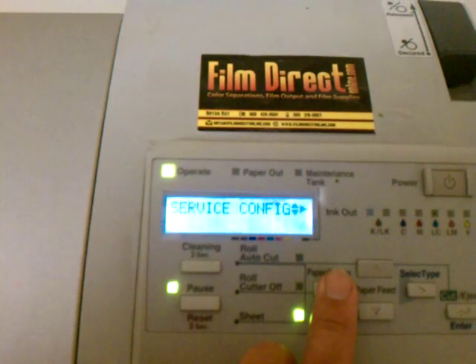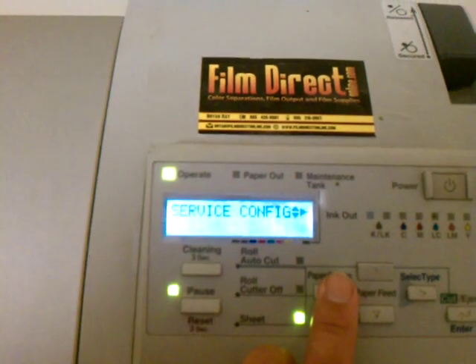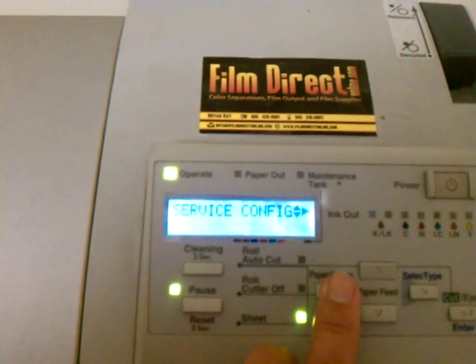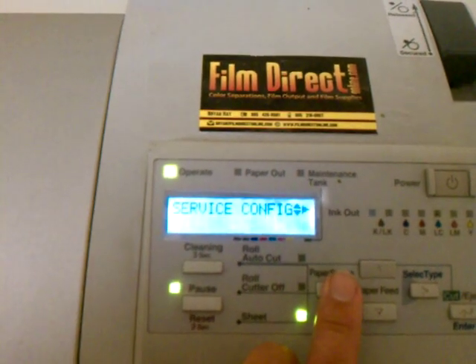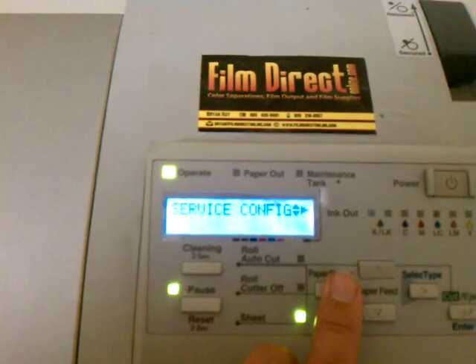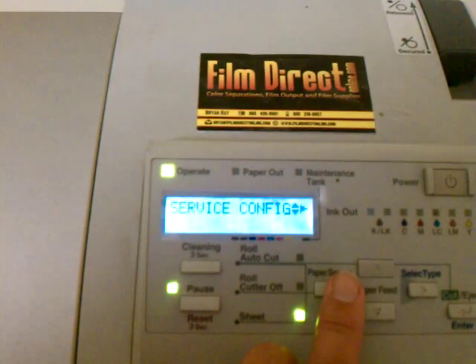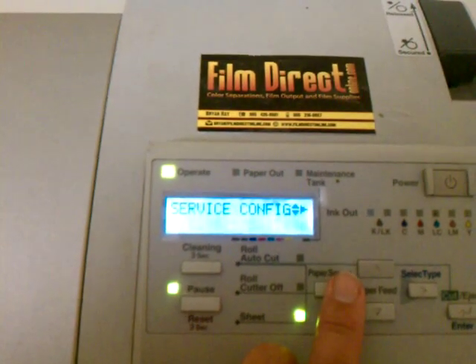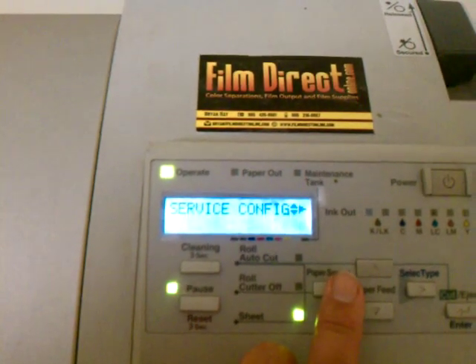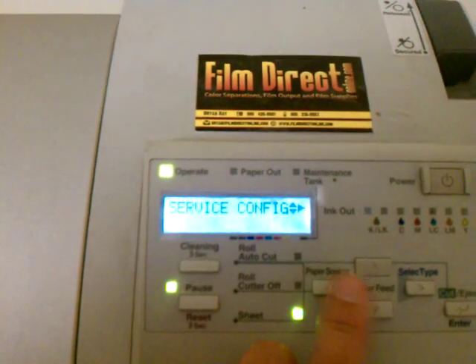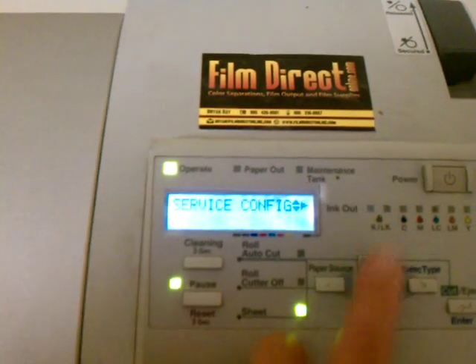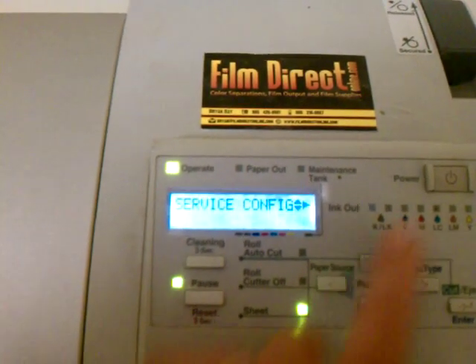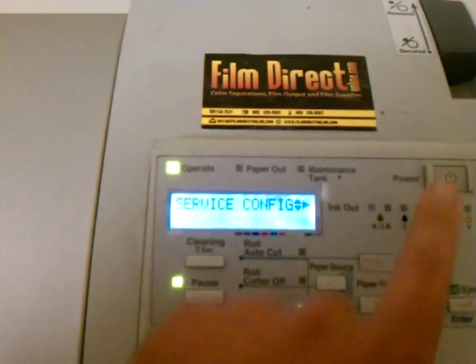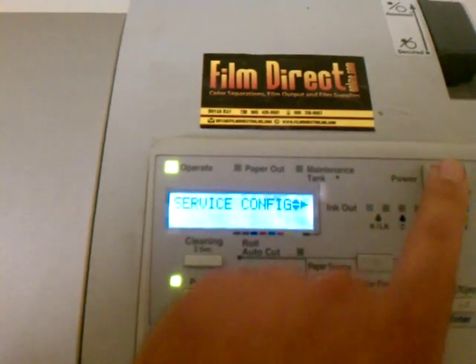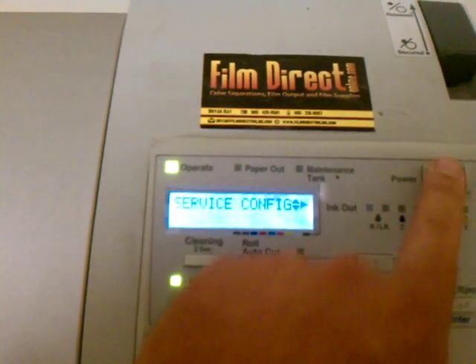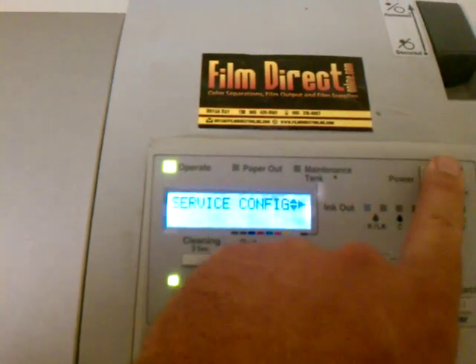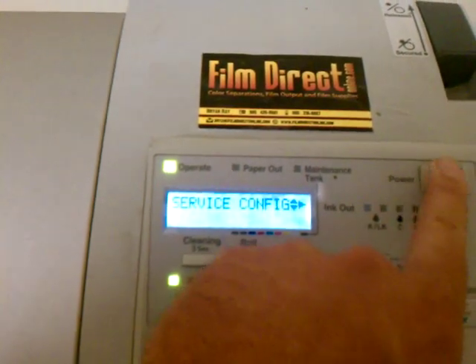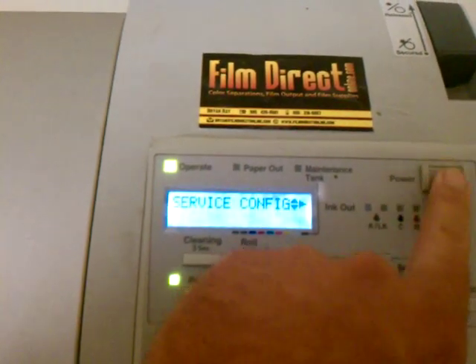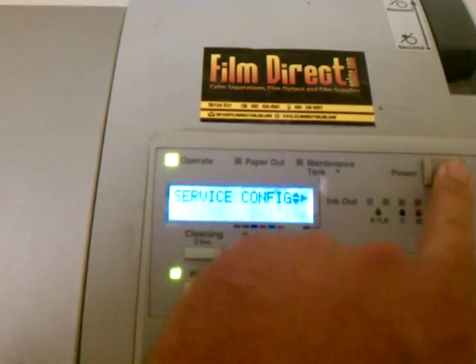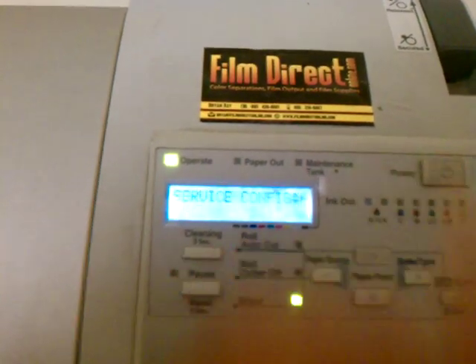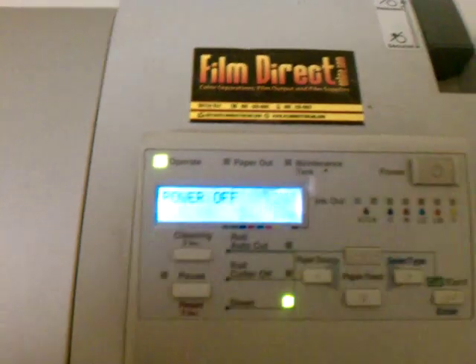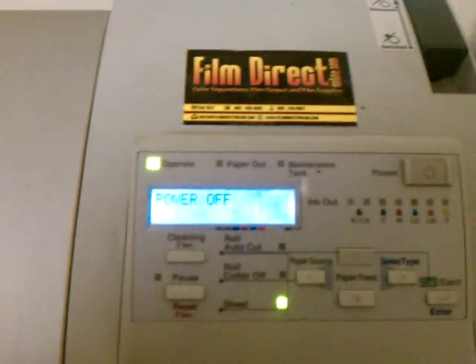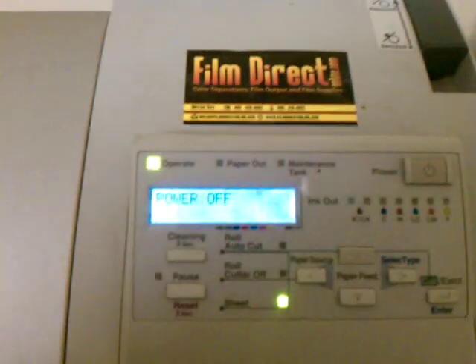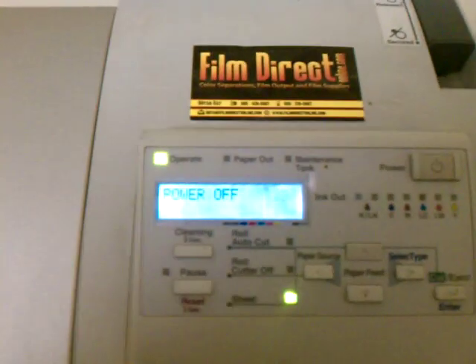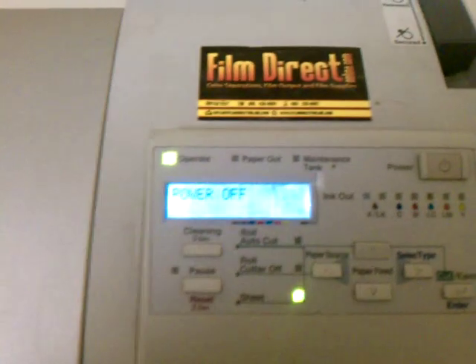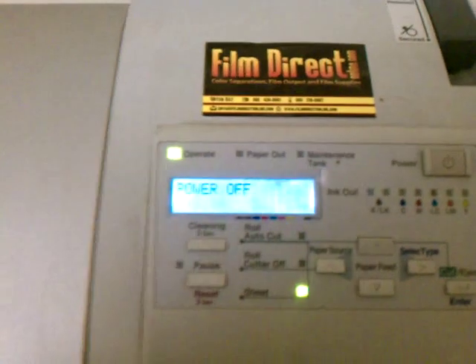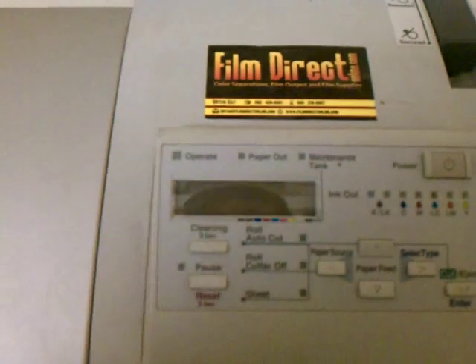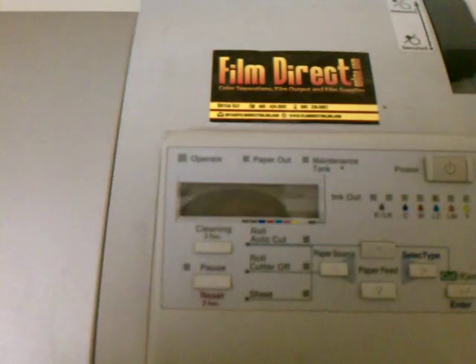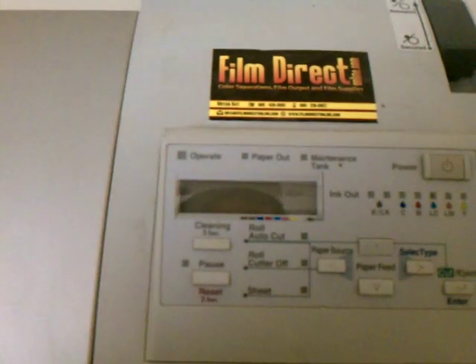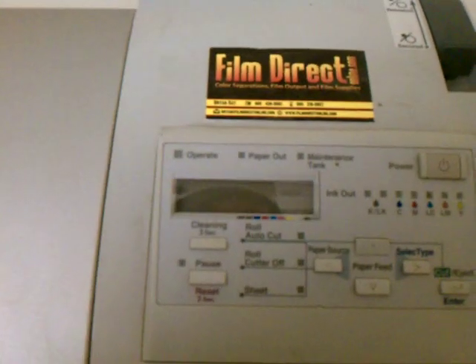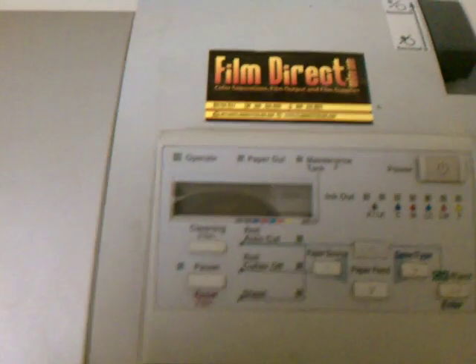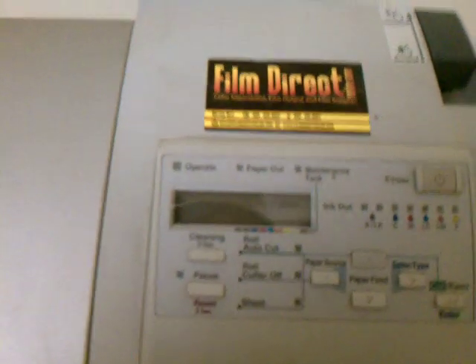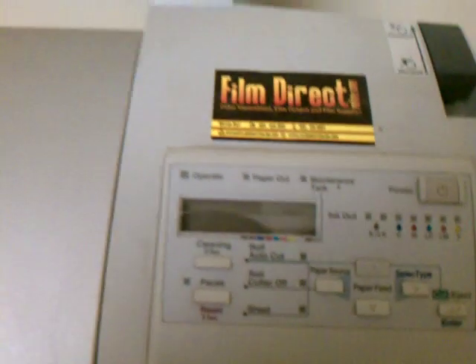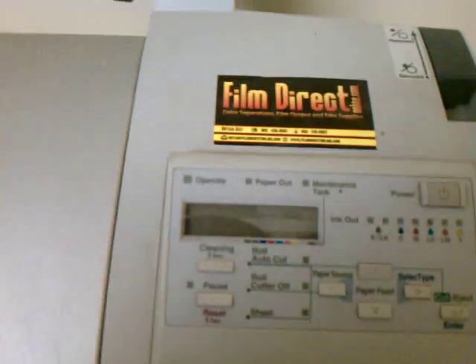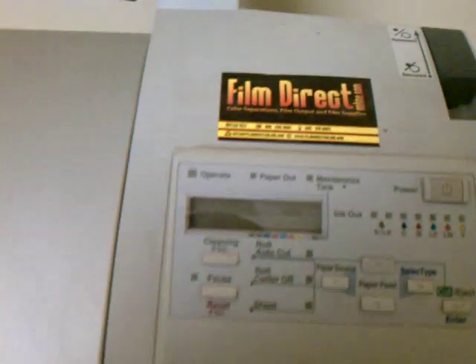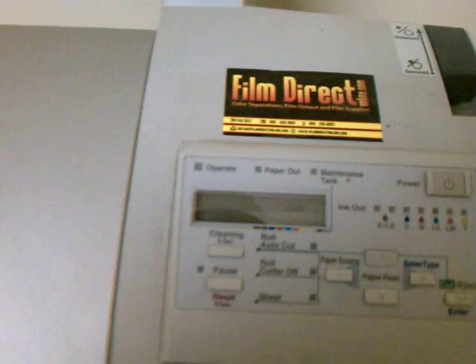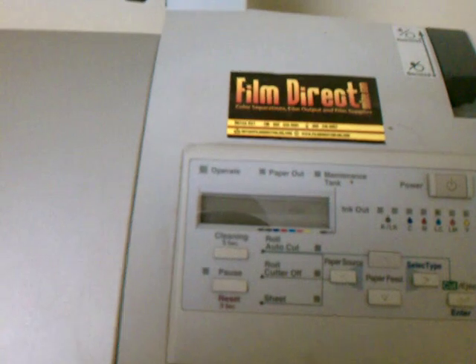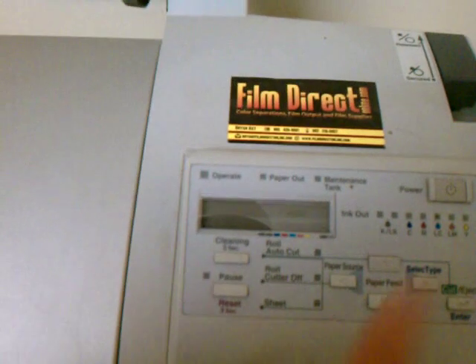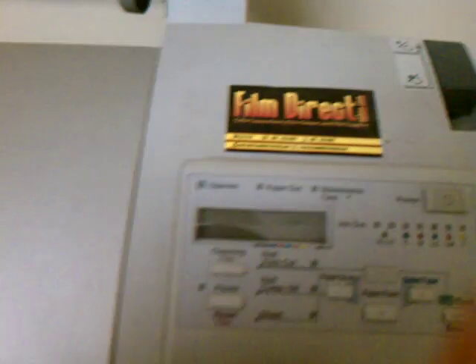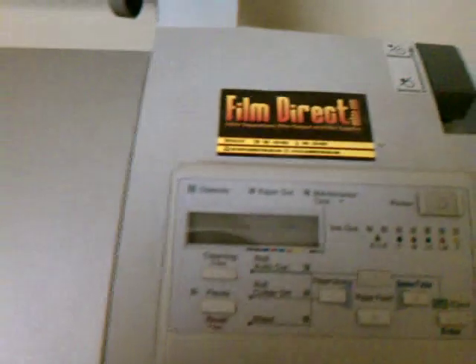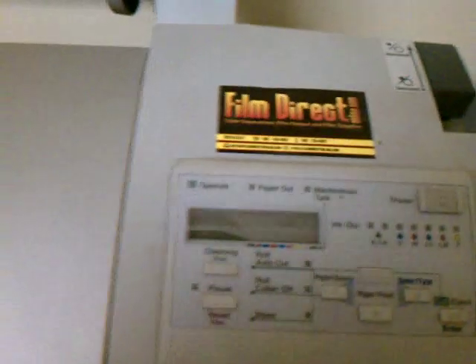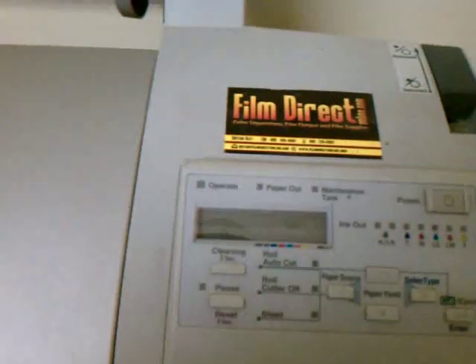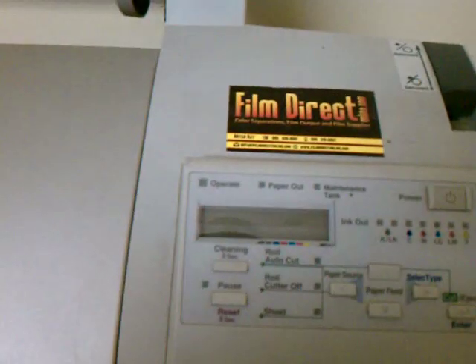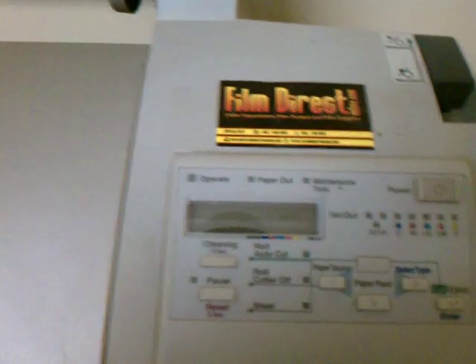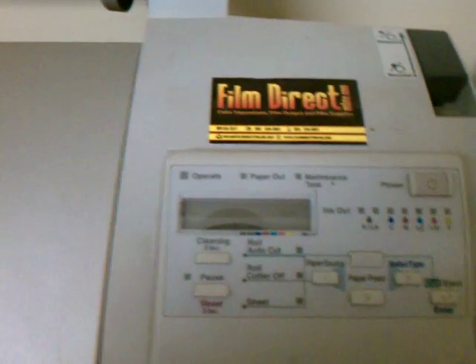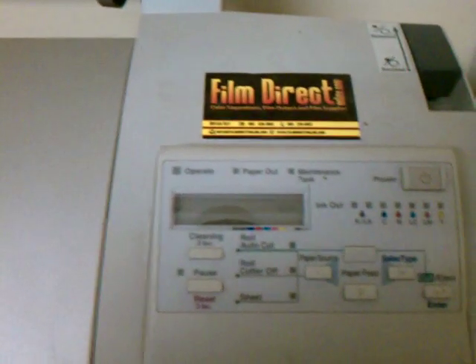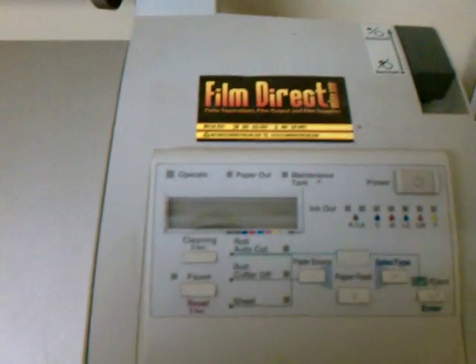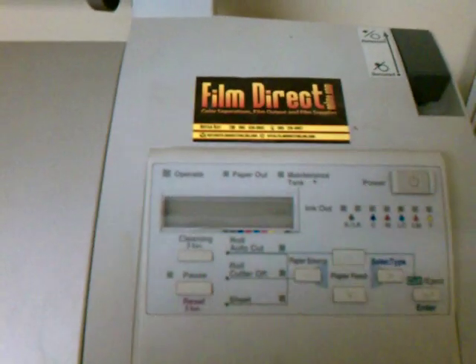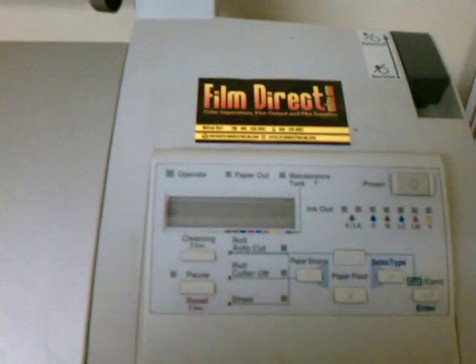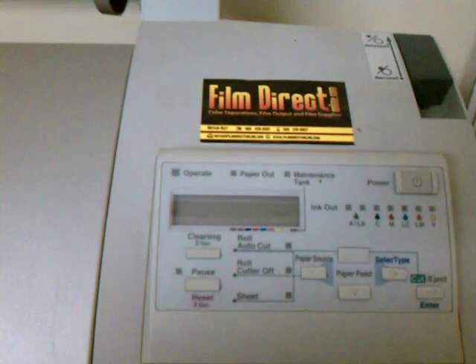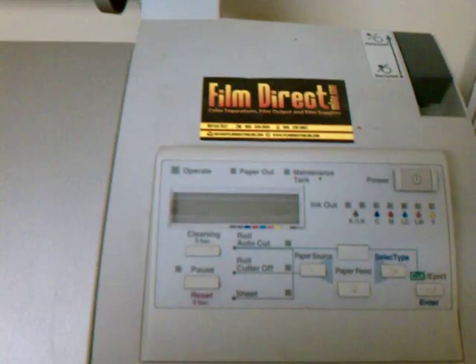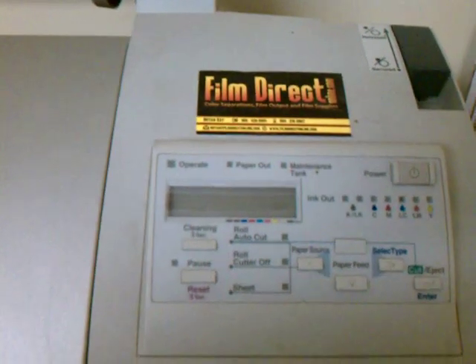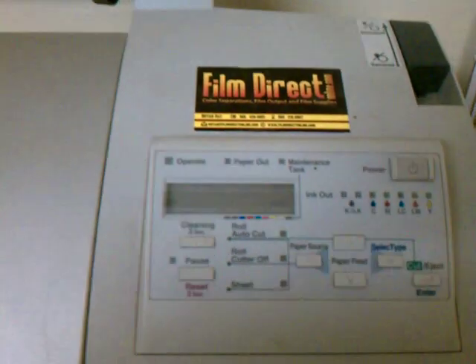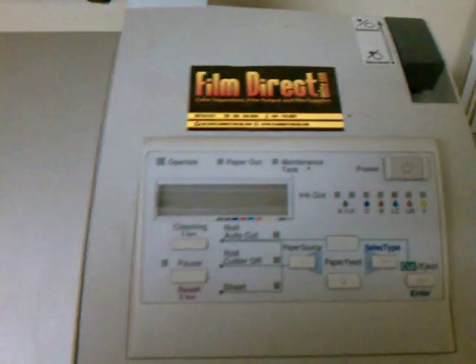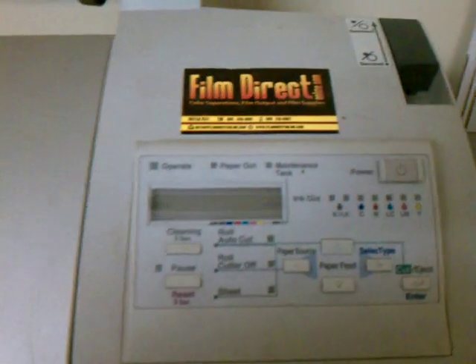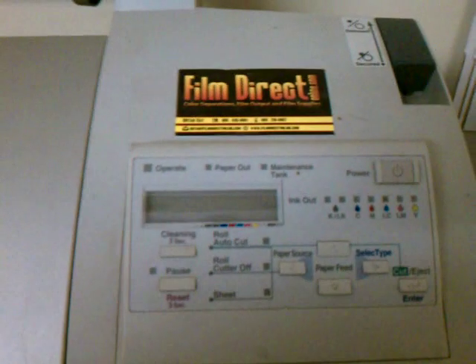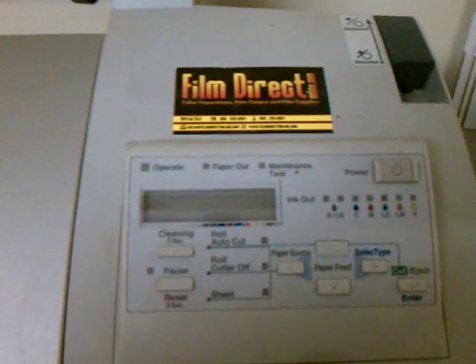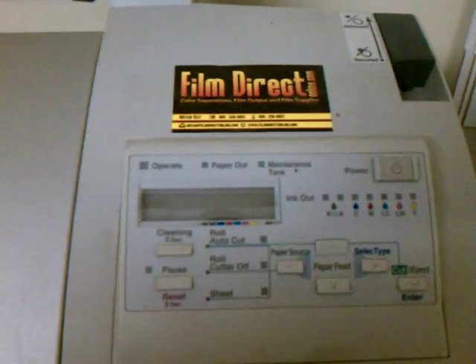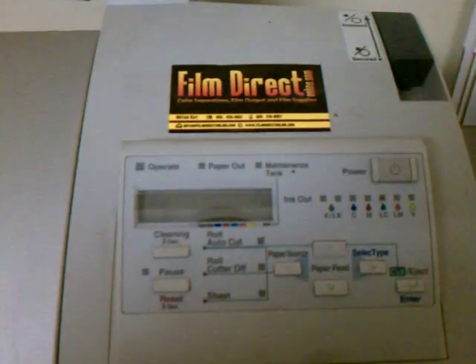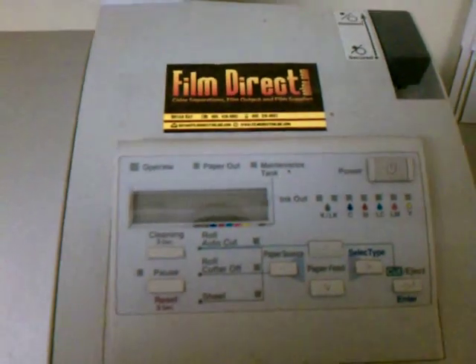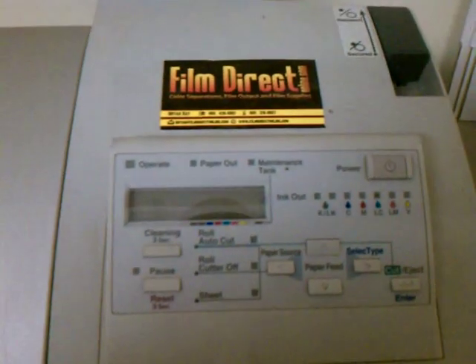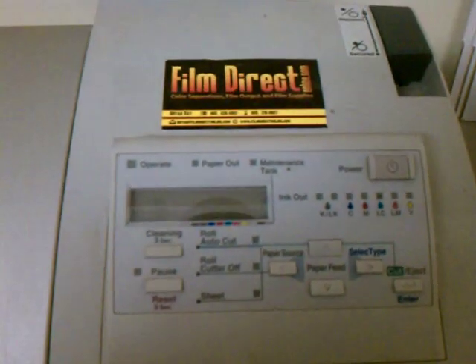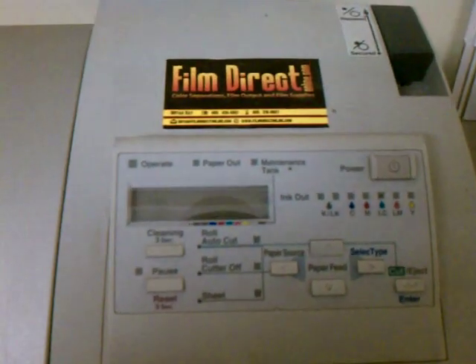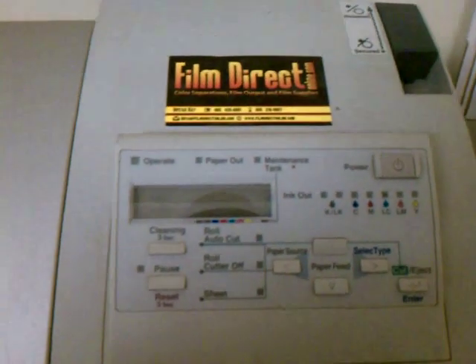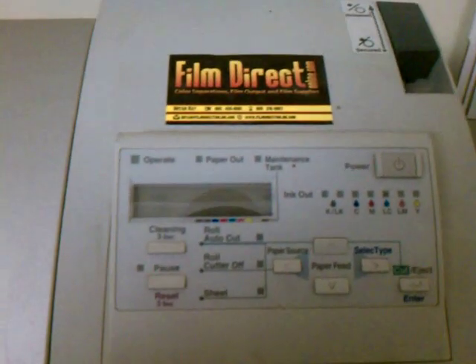And that's about it. You turn it off and then turn it back on, and you should be set.